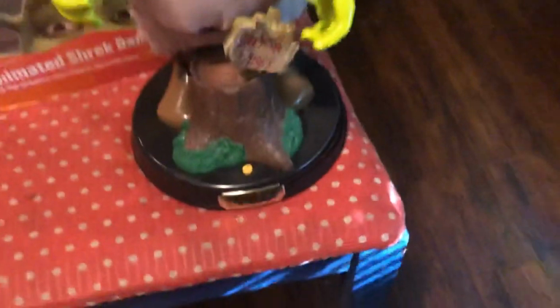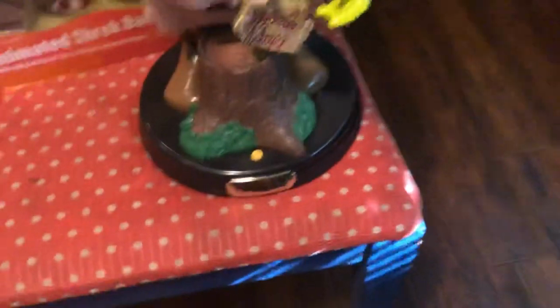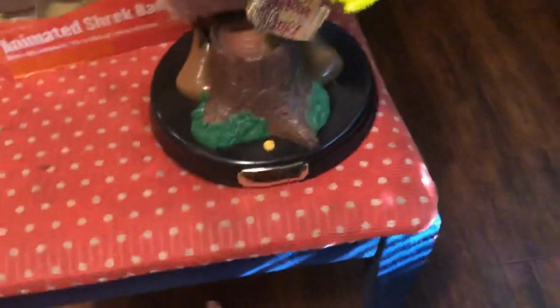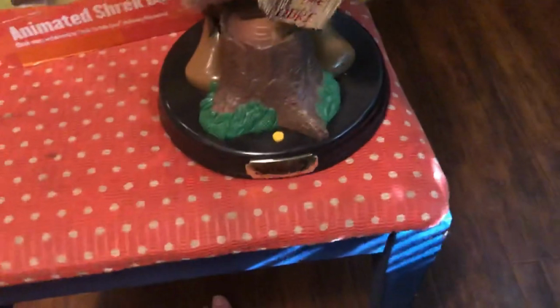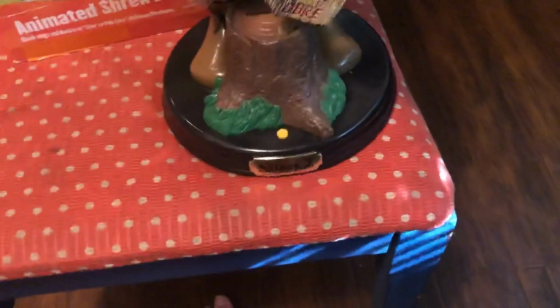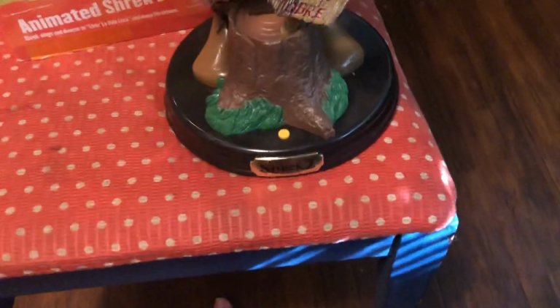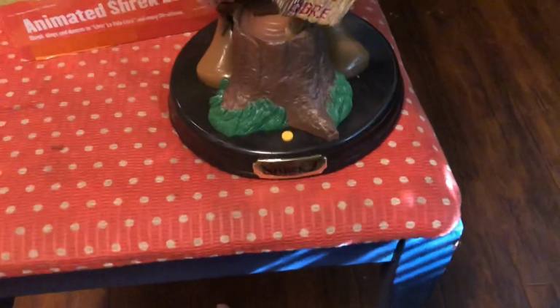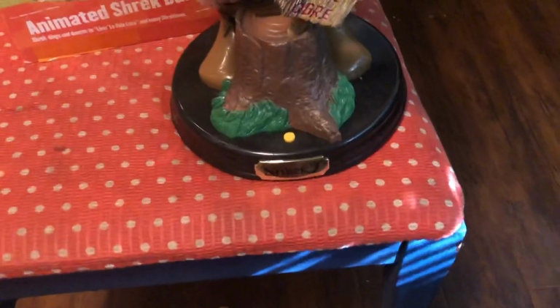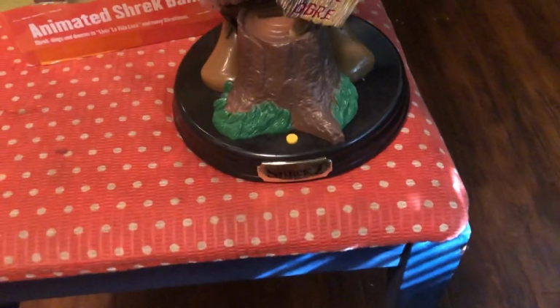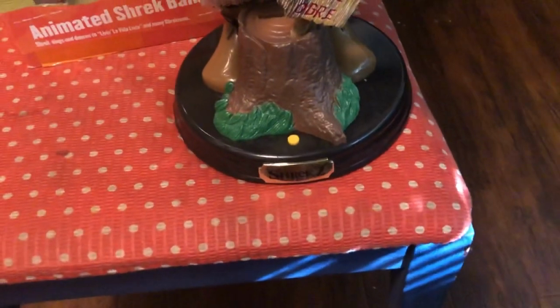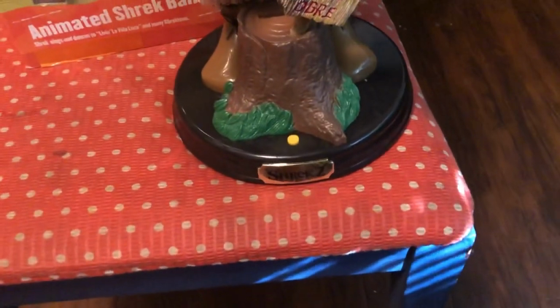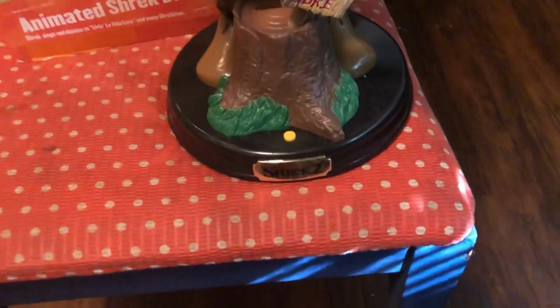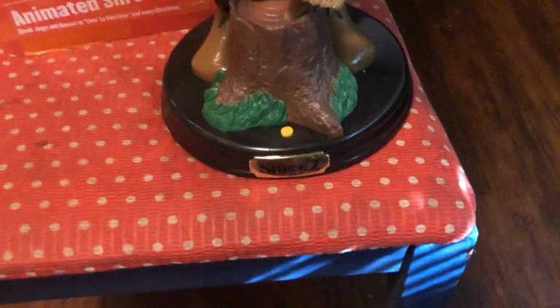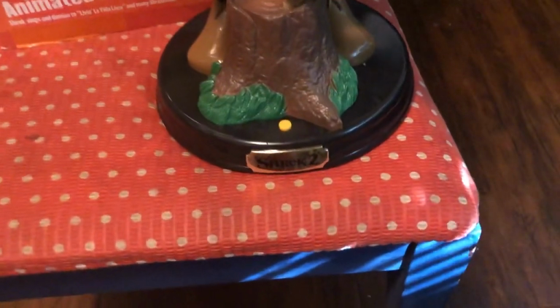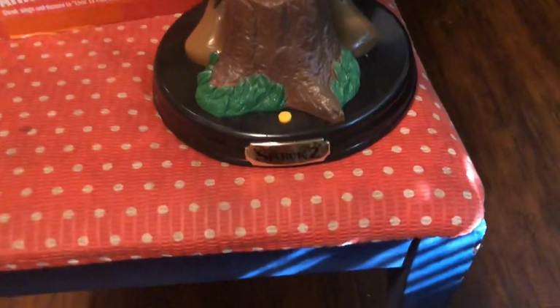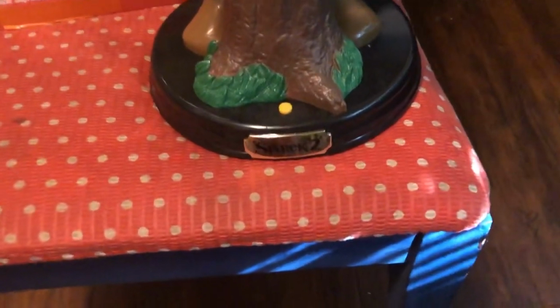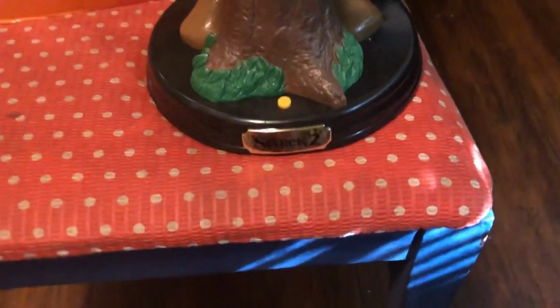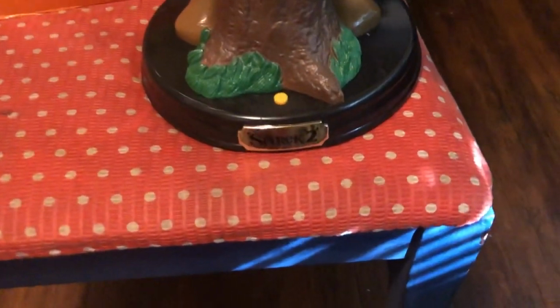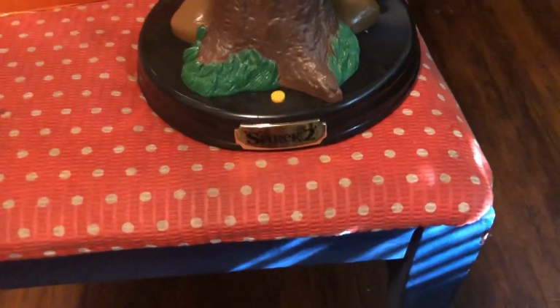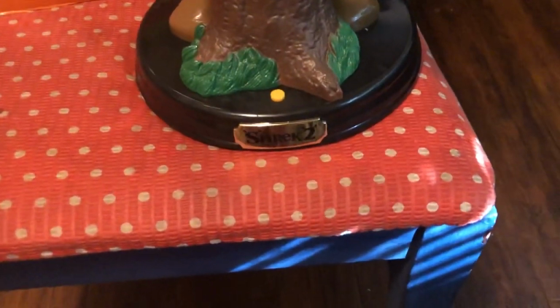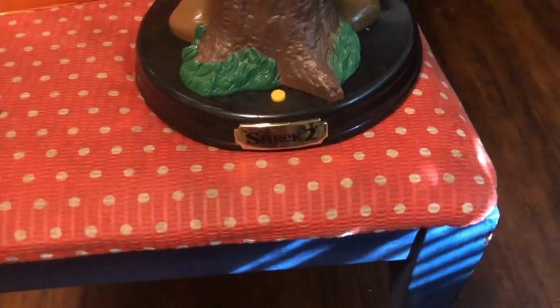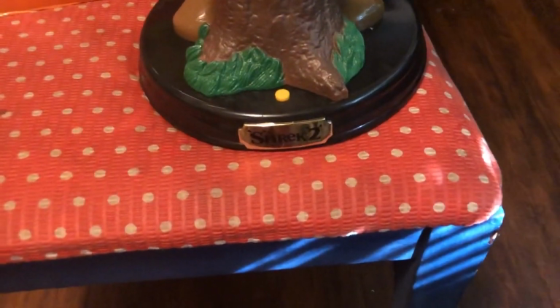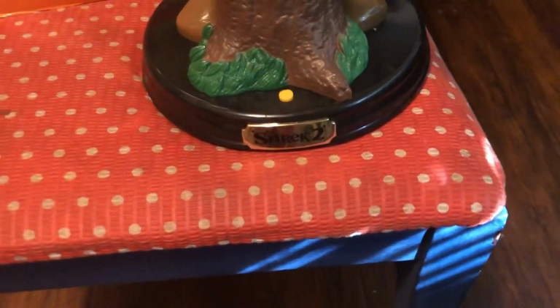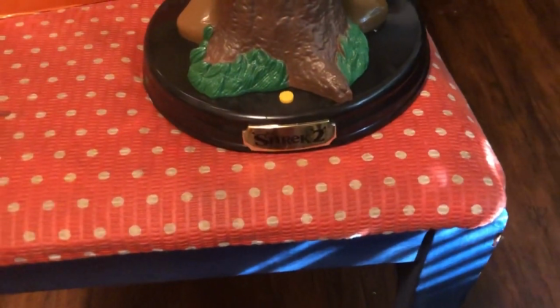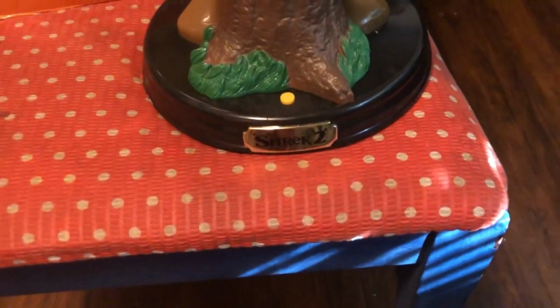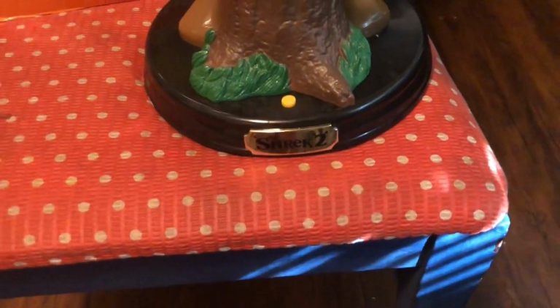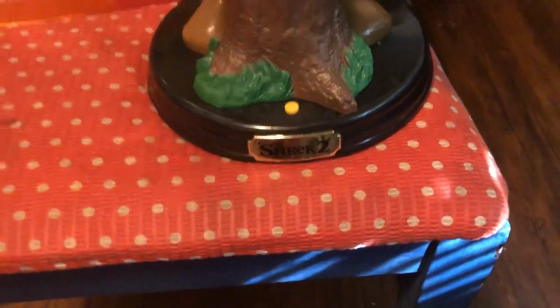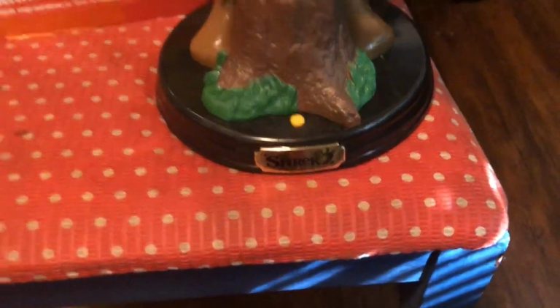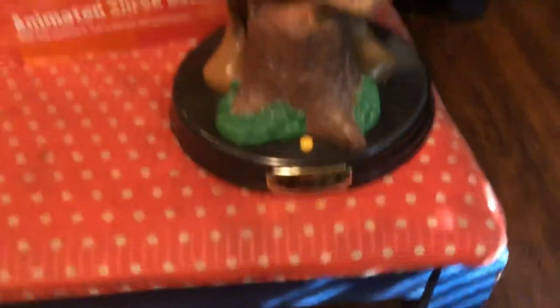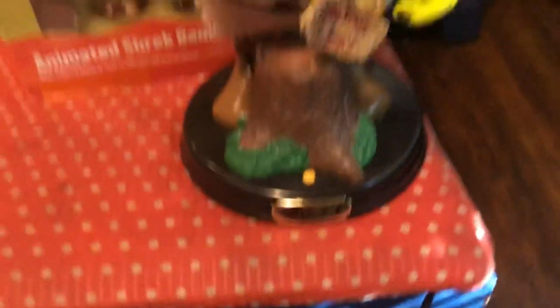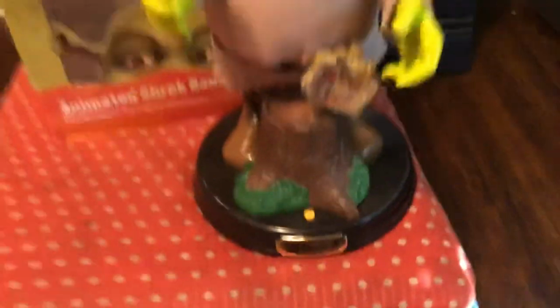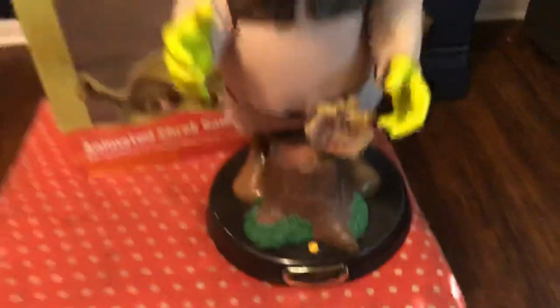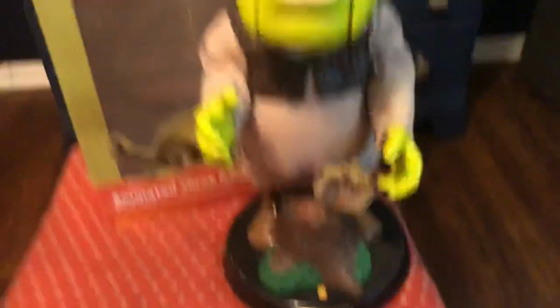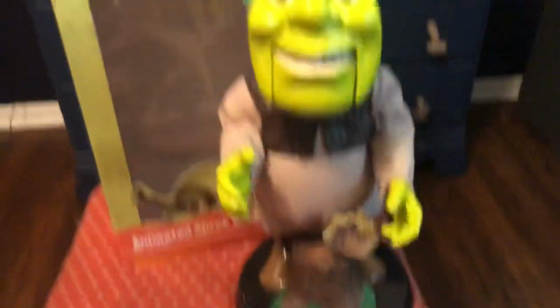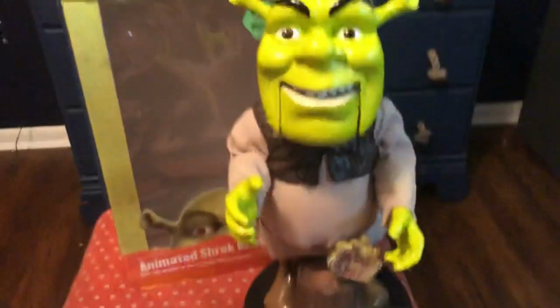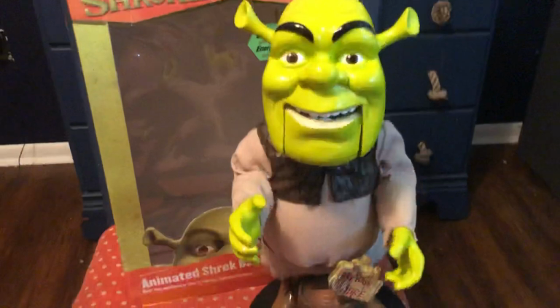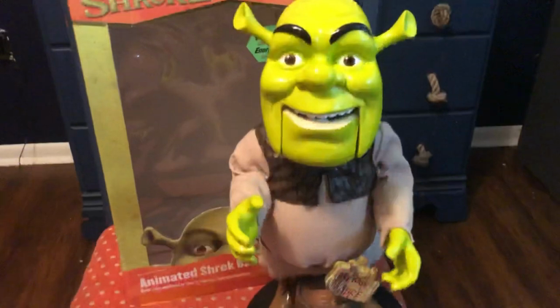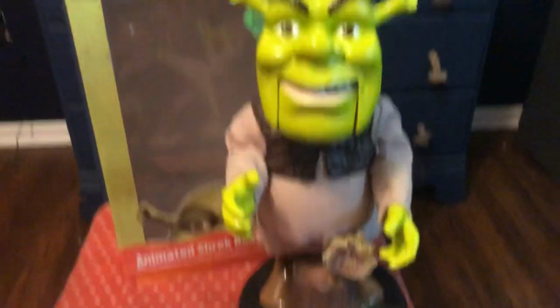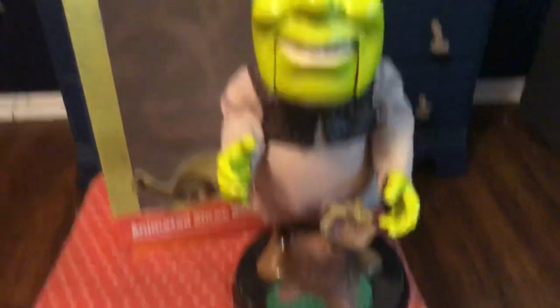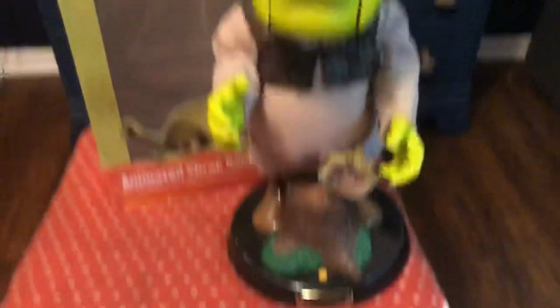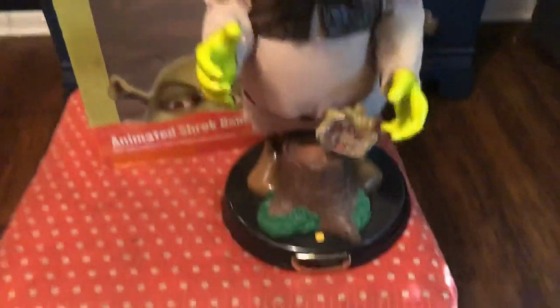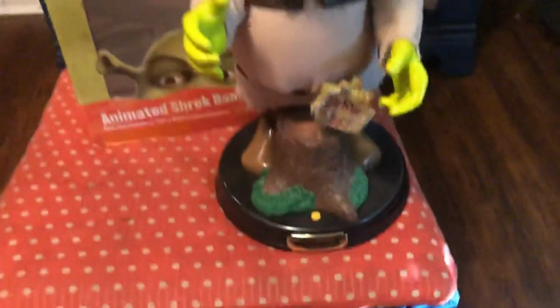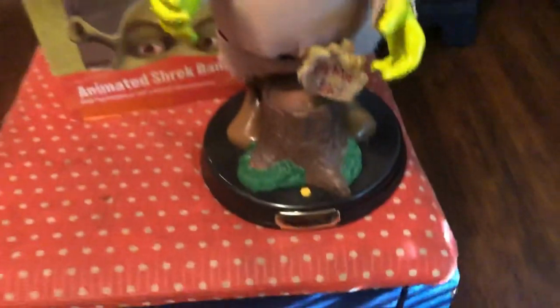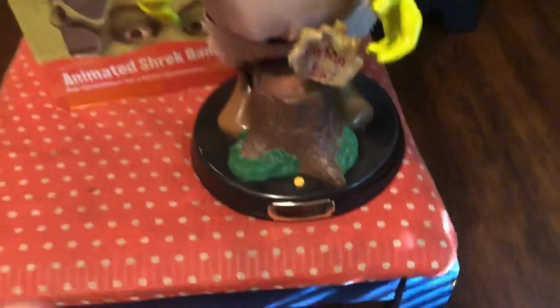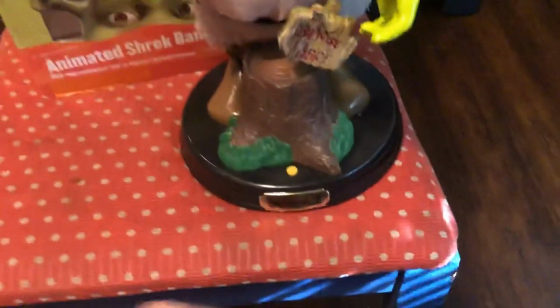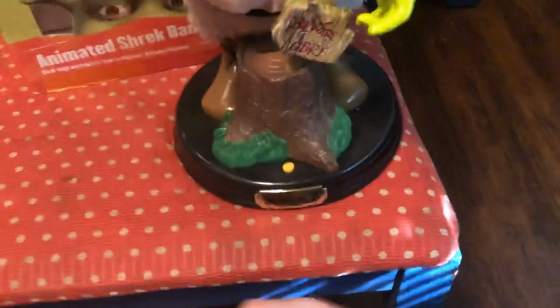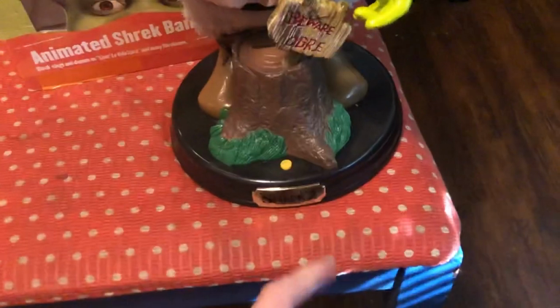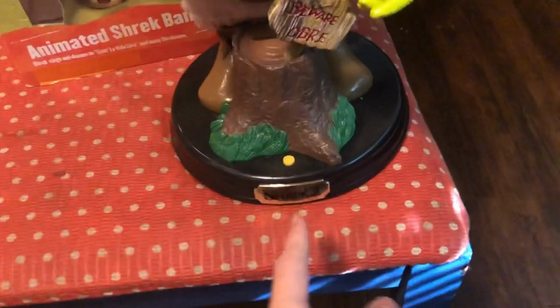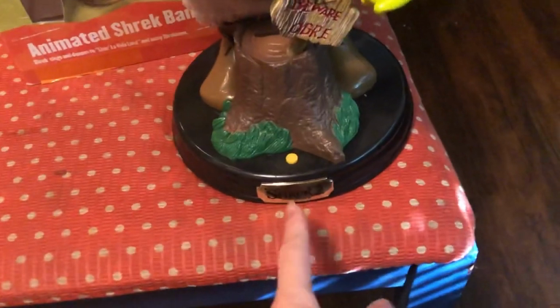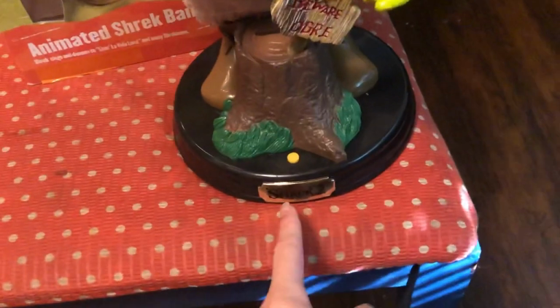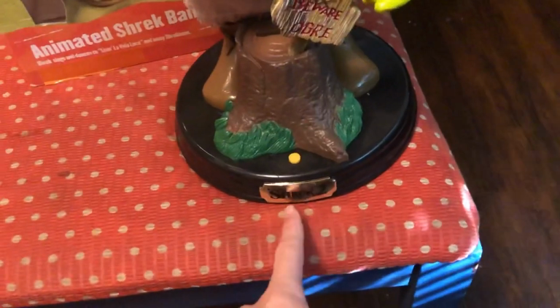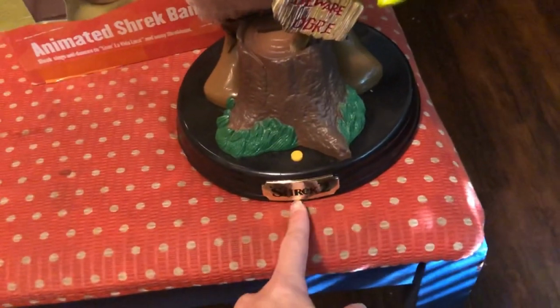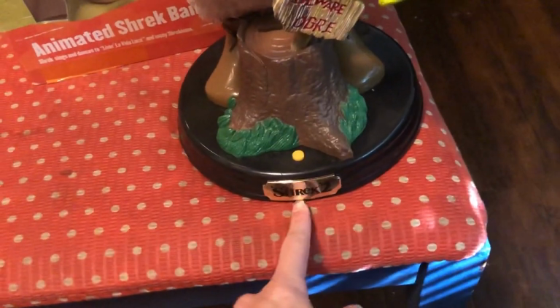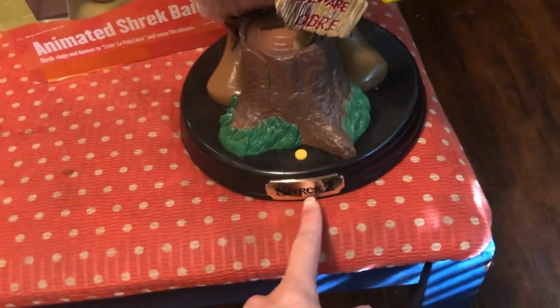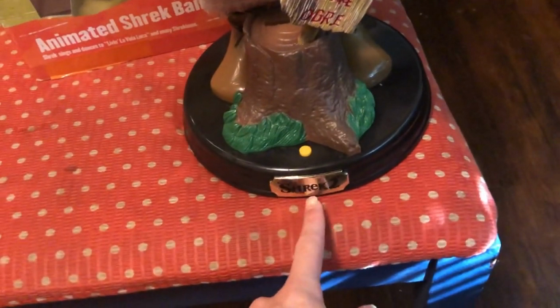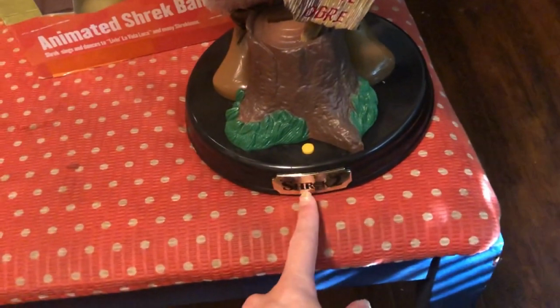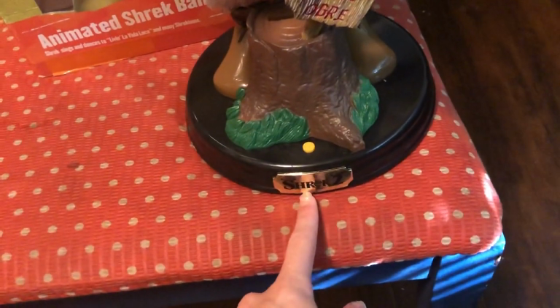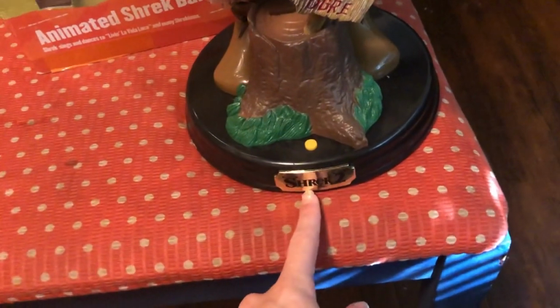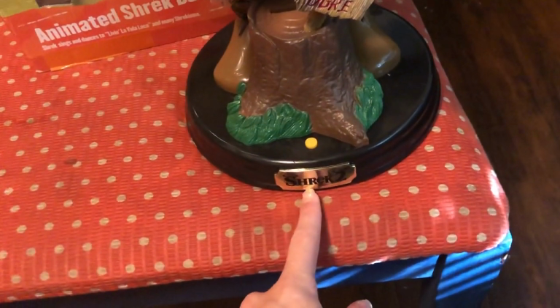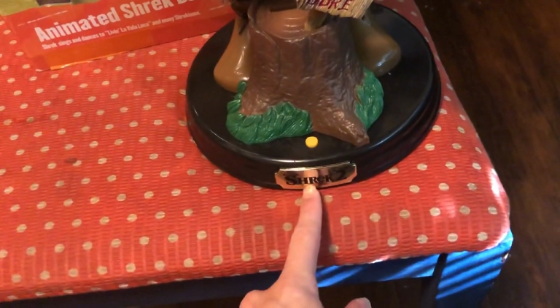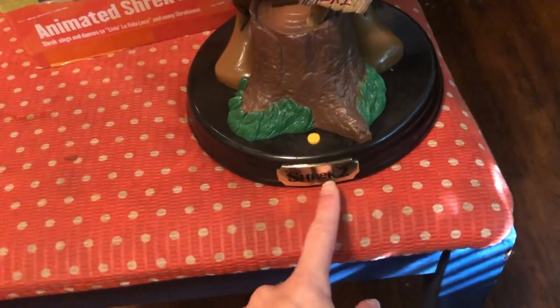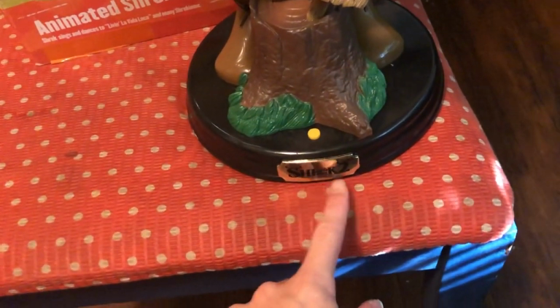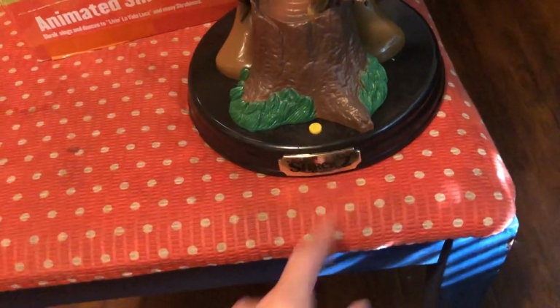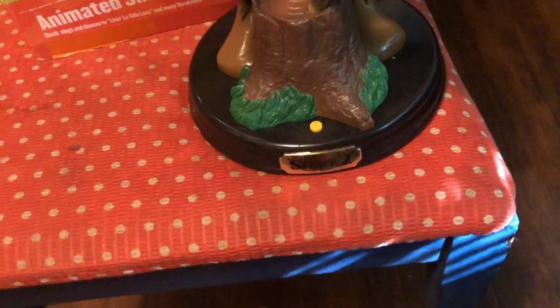This was made to promote Shrek 2, so this was made in 2004. As you can see, it says 'Shrek 2' right down here.